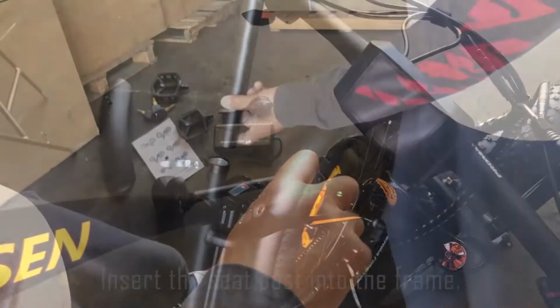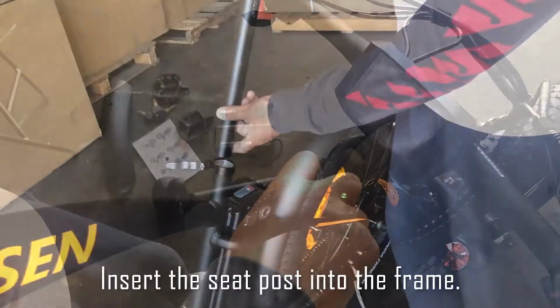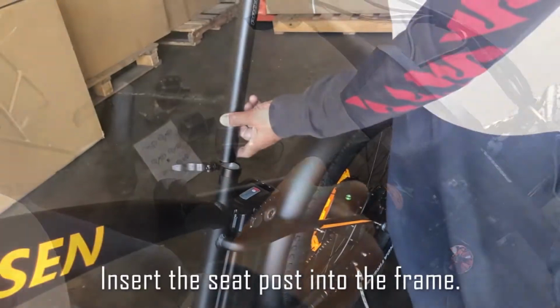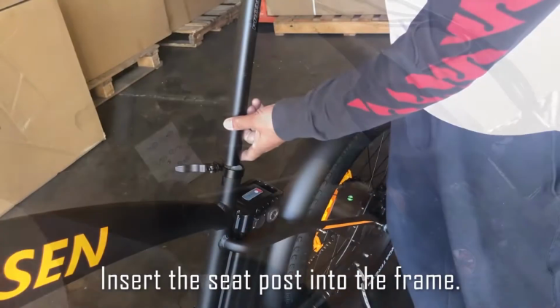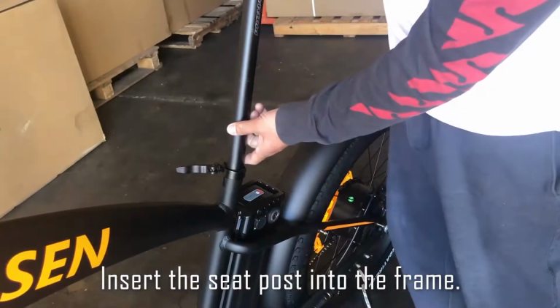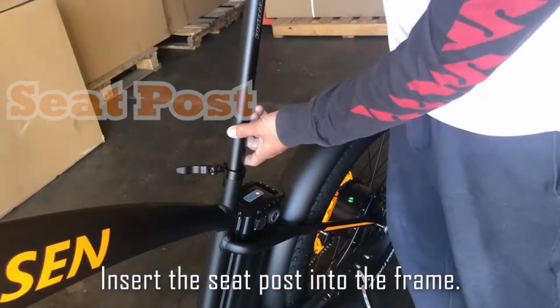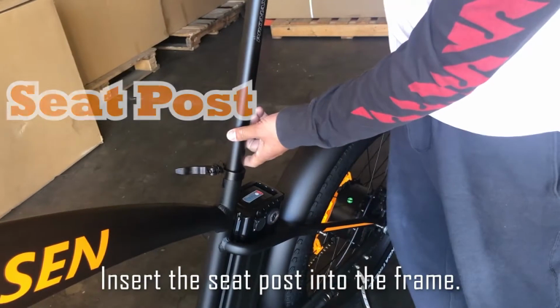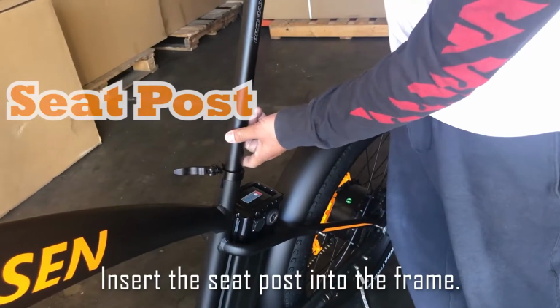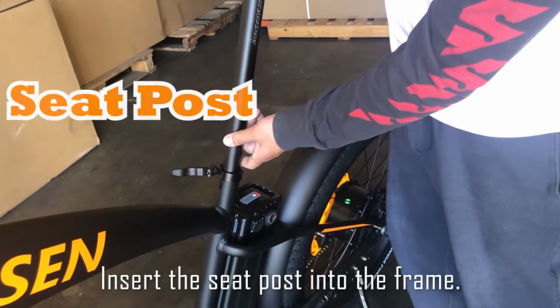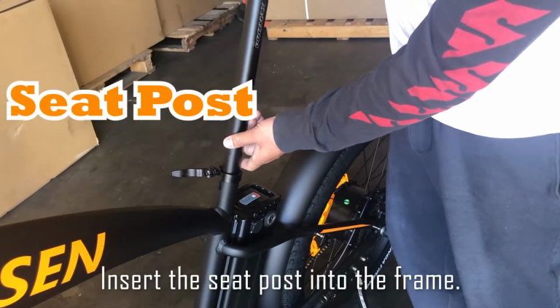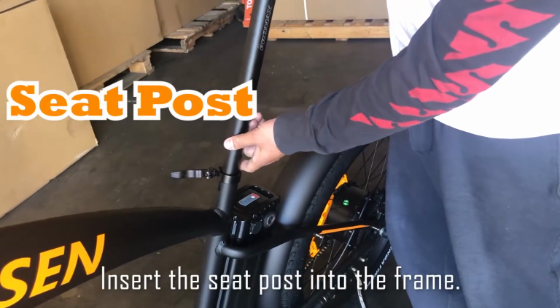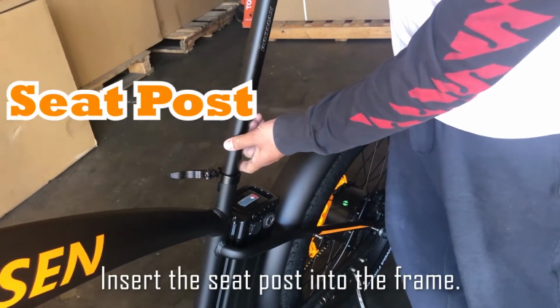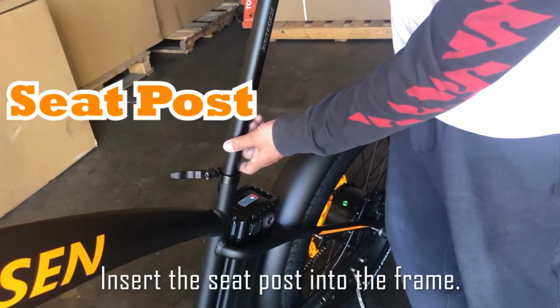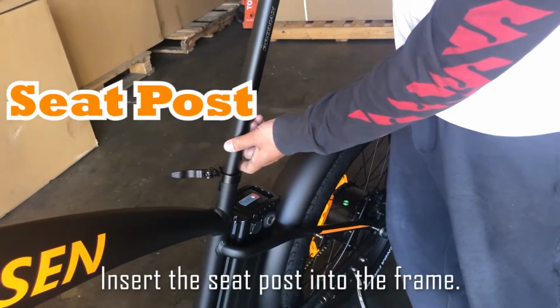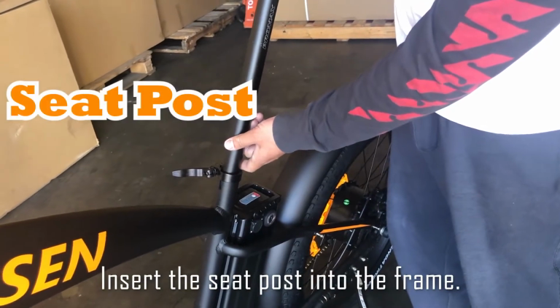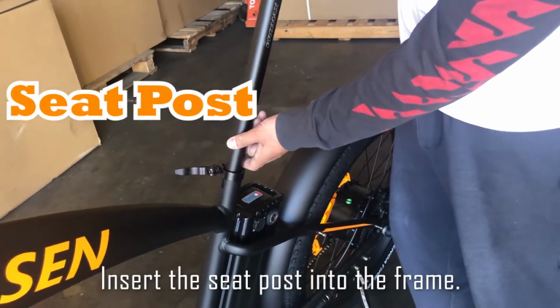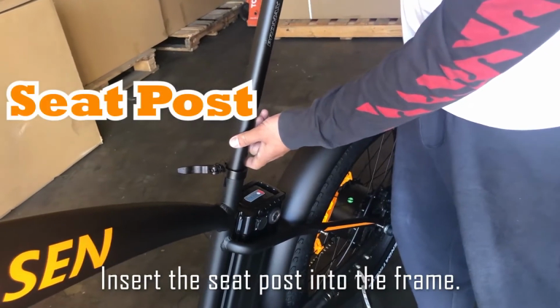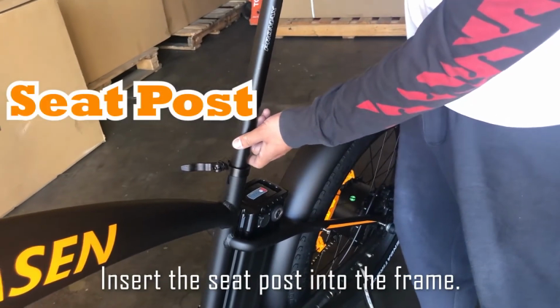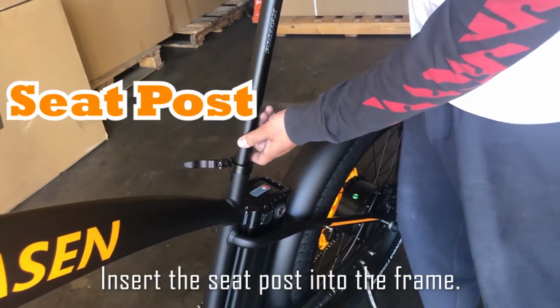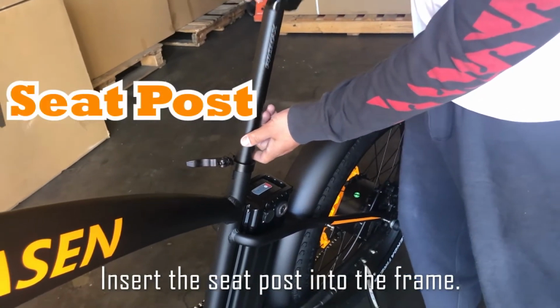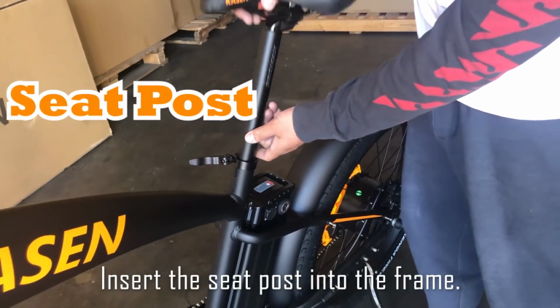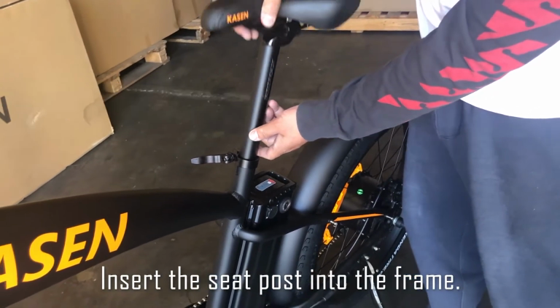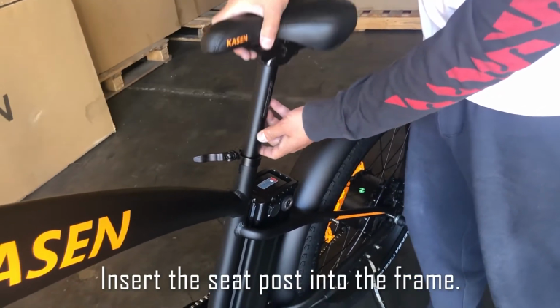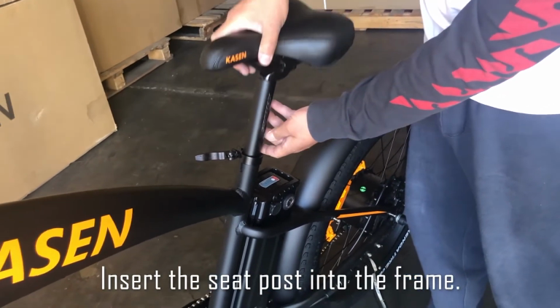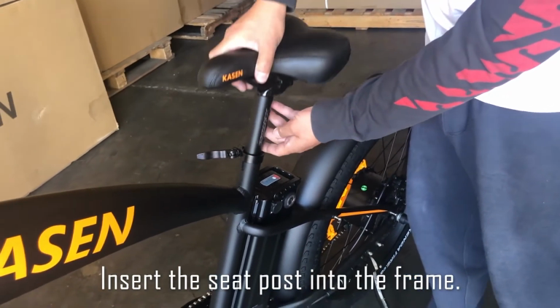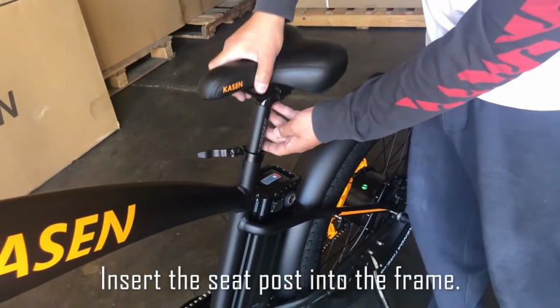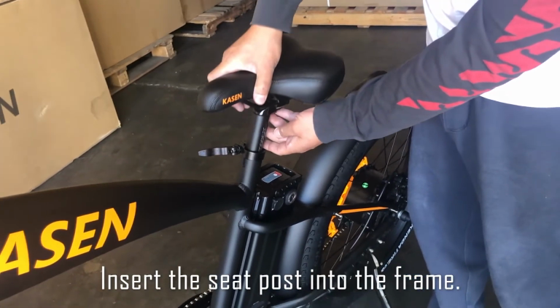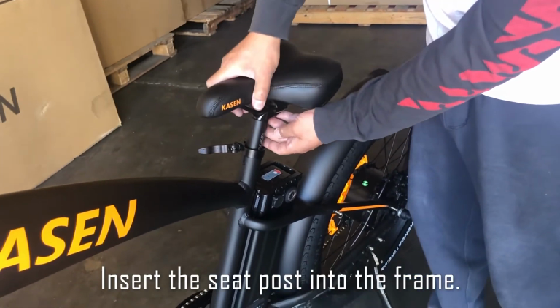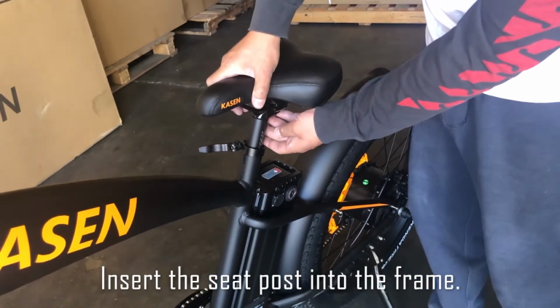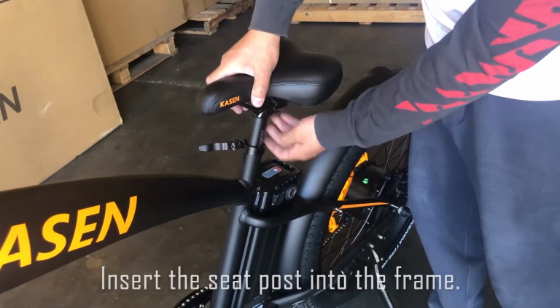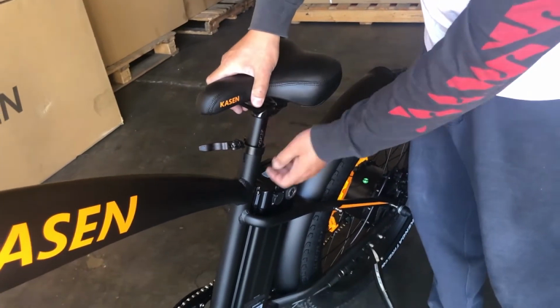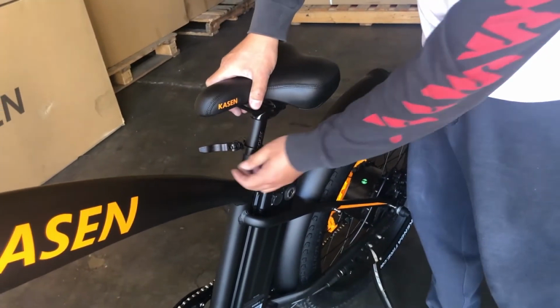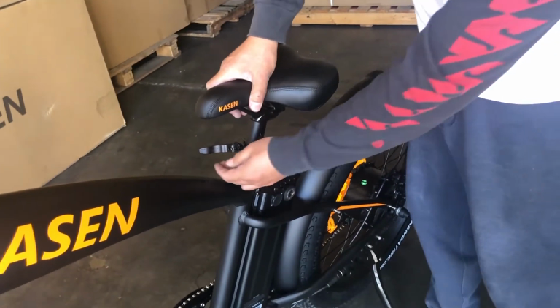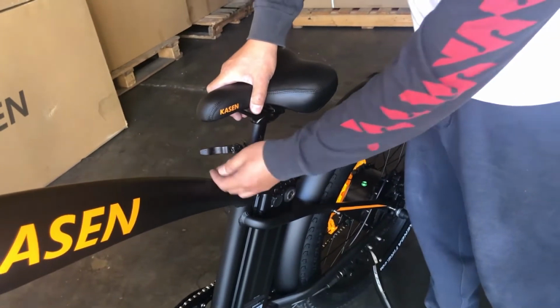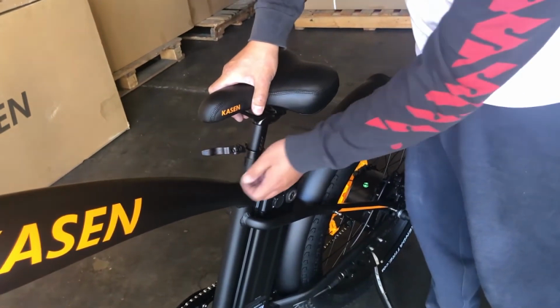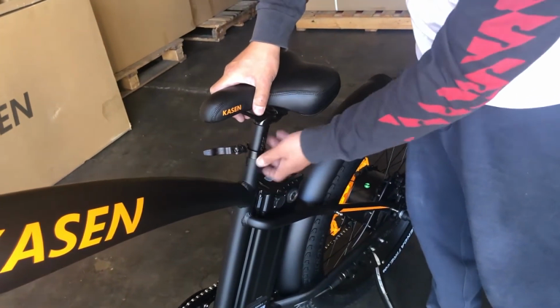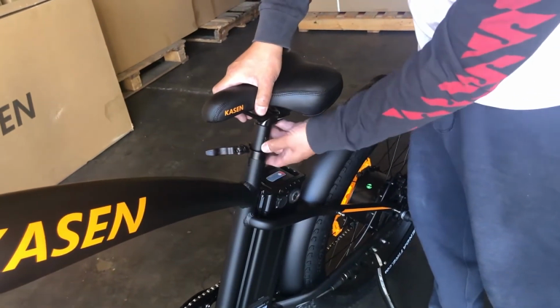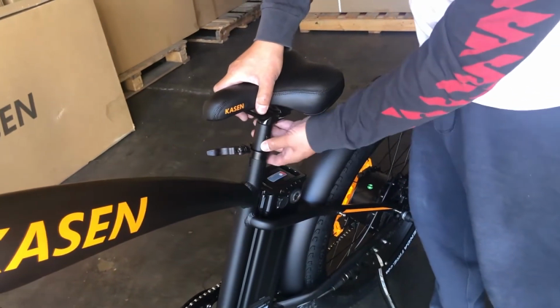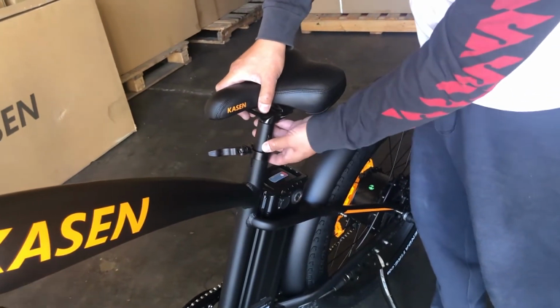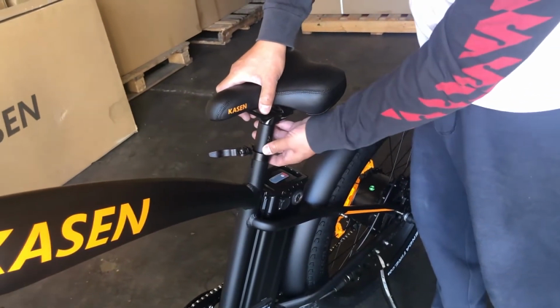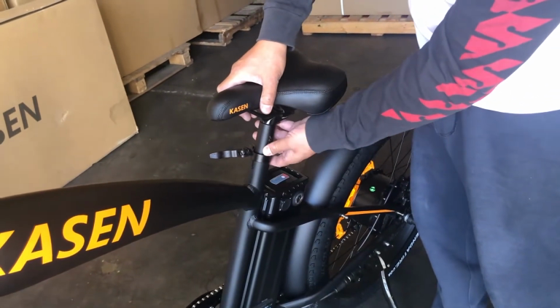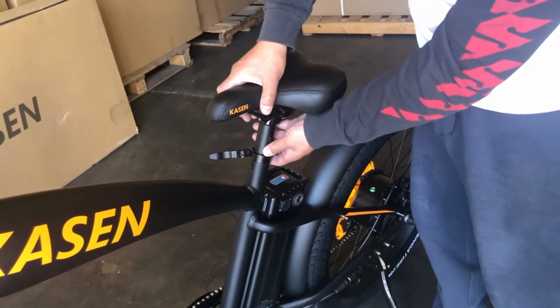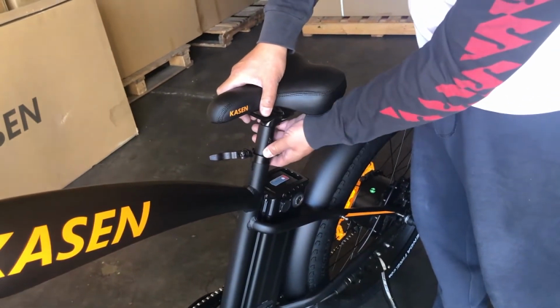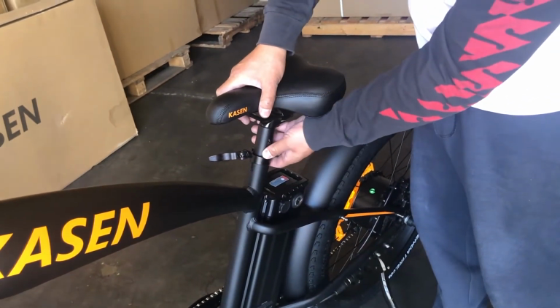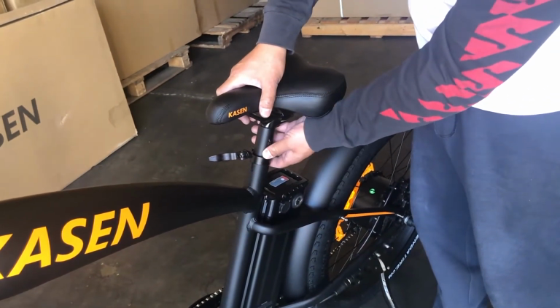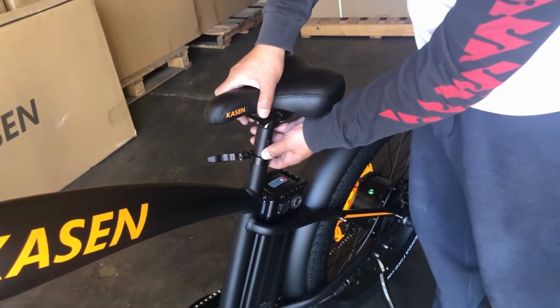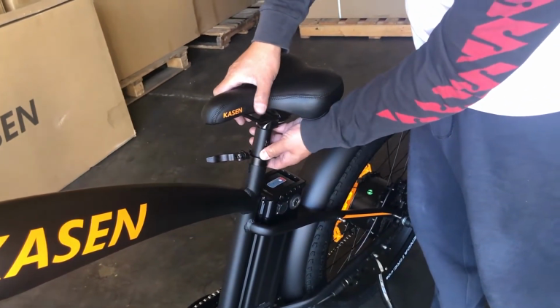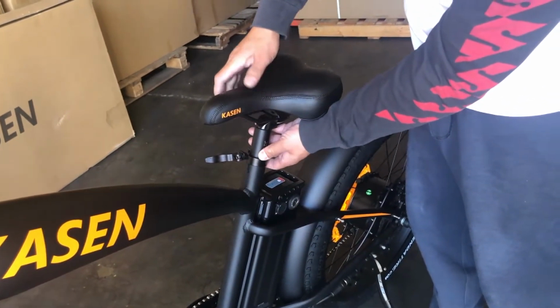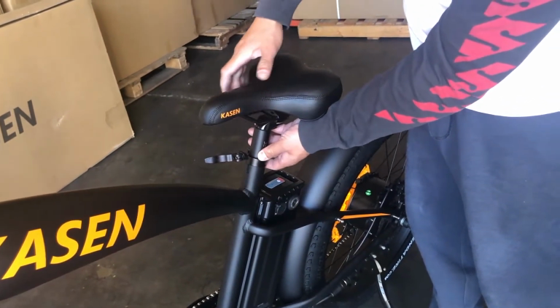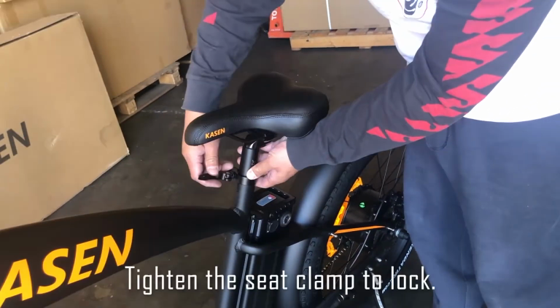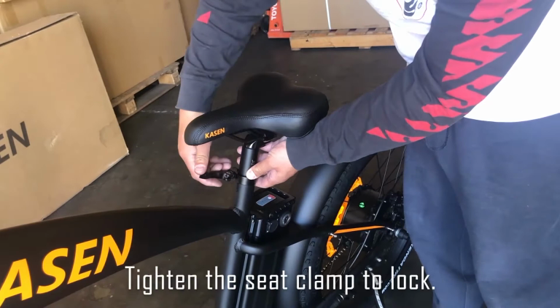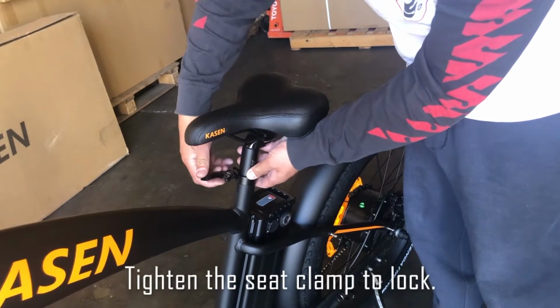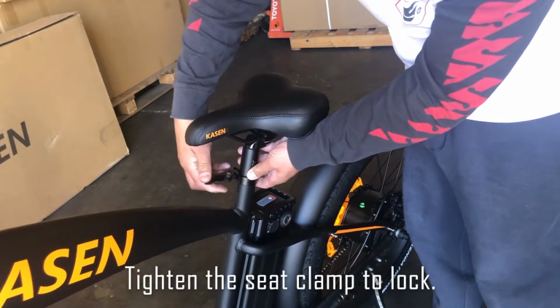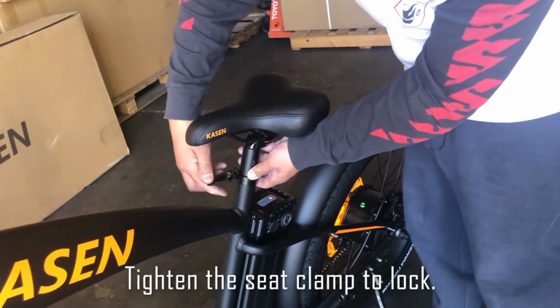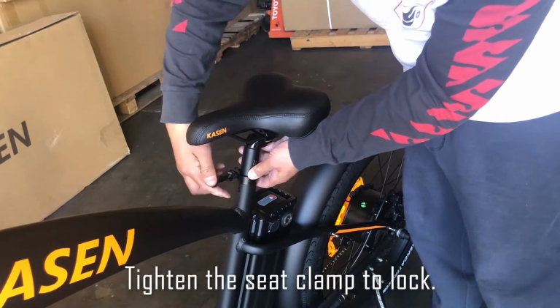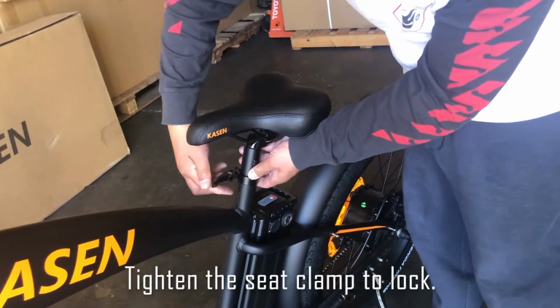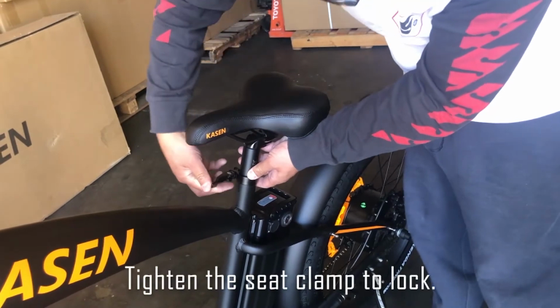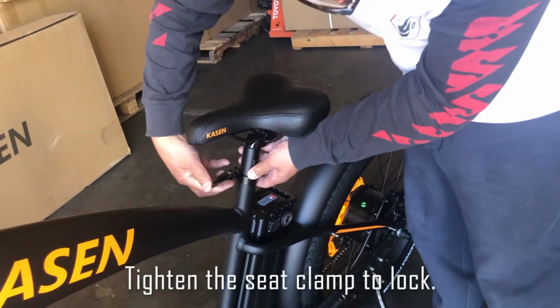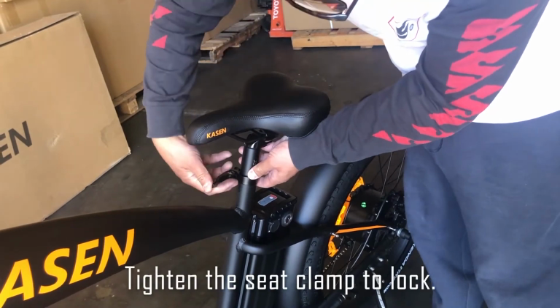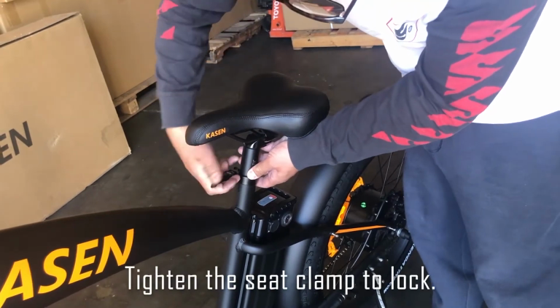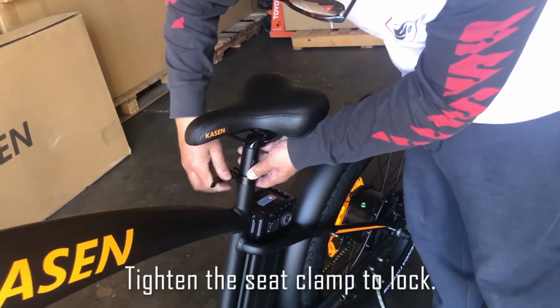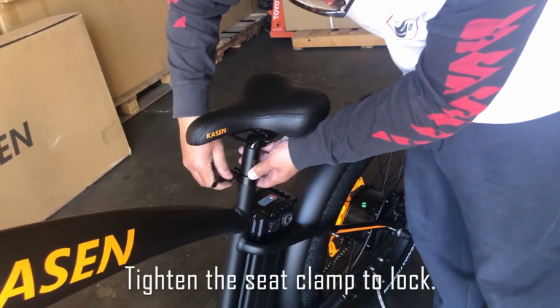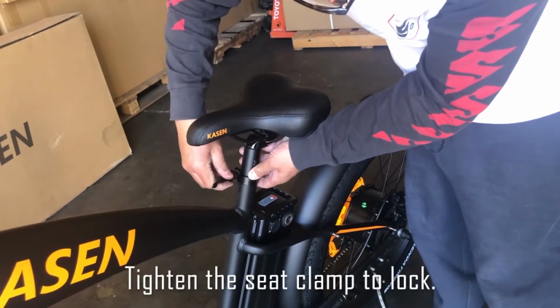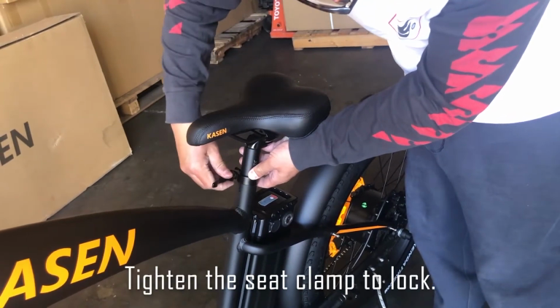Insert the seat post into the frame. Tighten the seat clamp to lock.